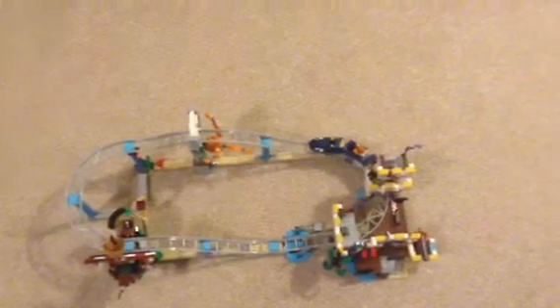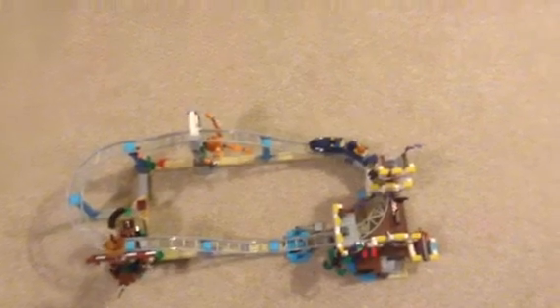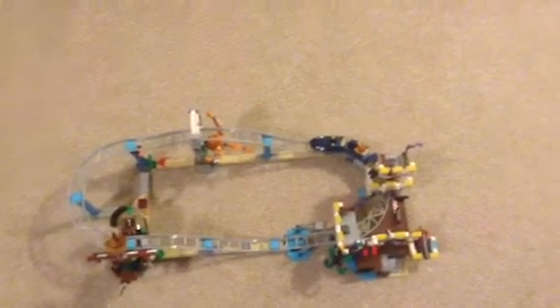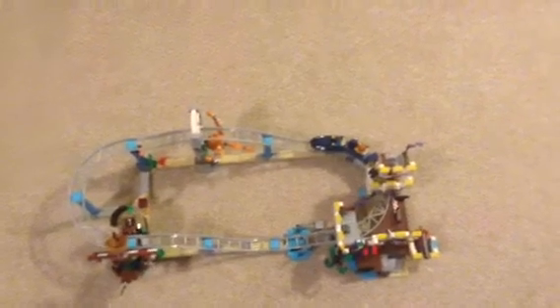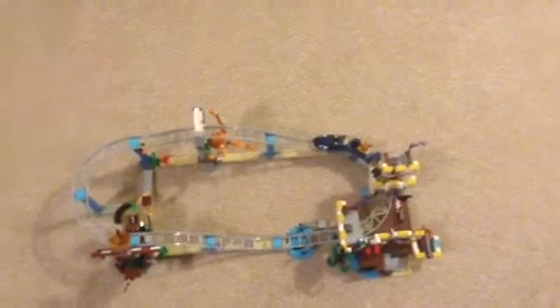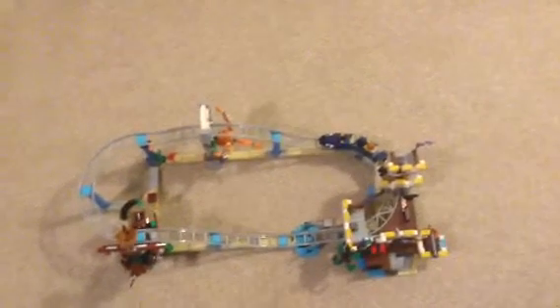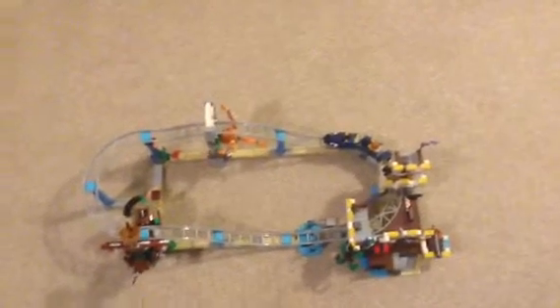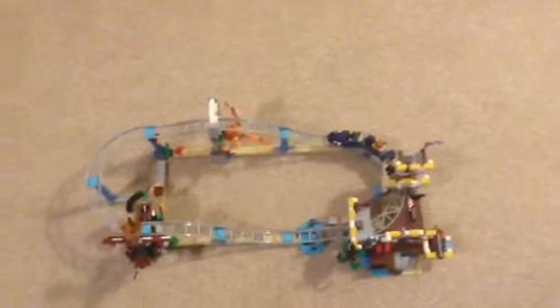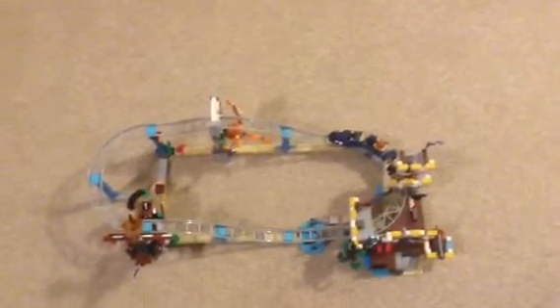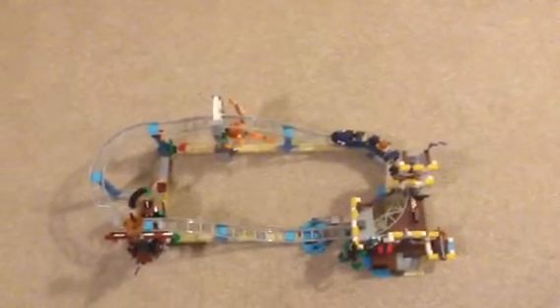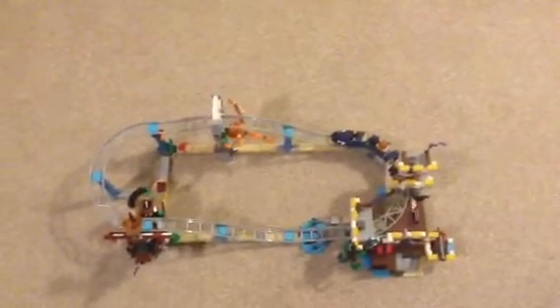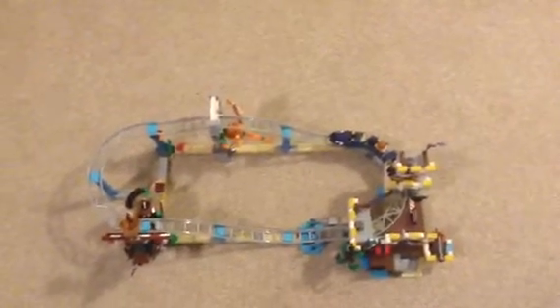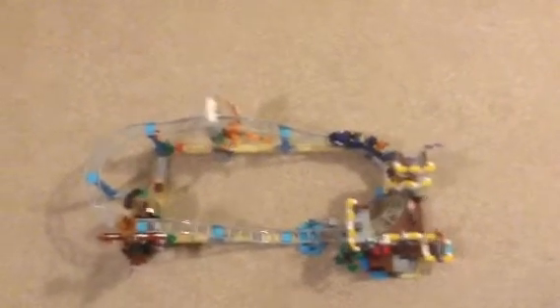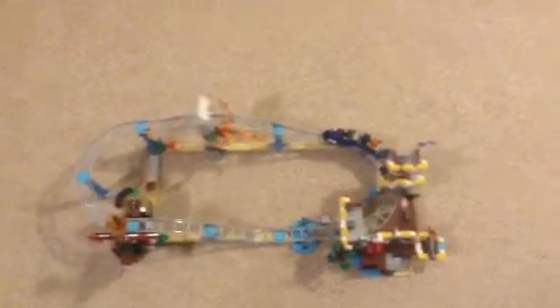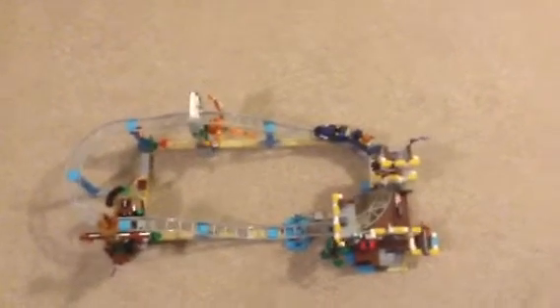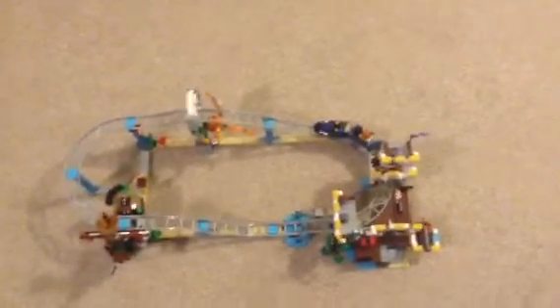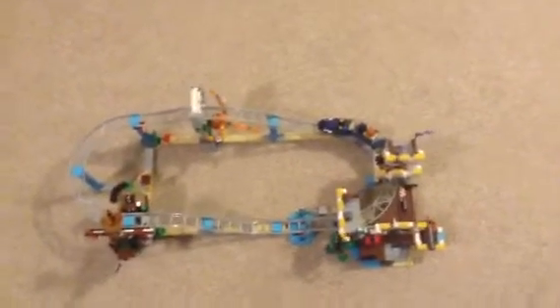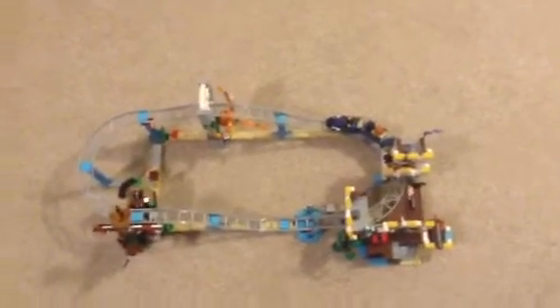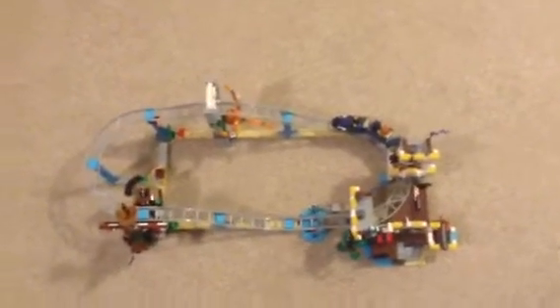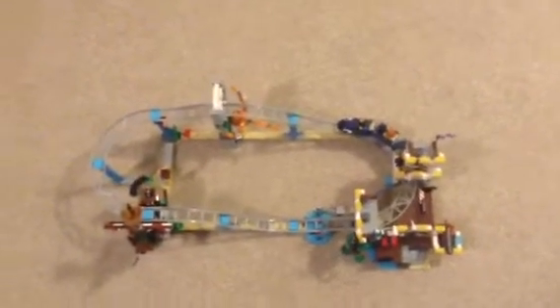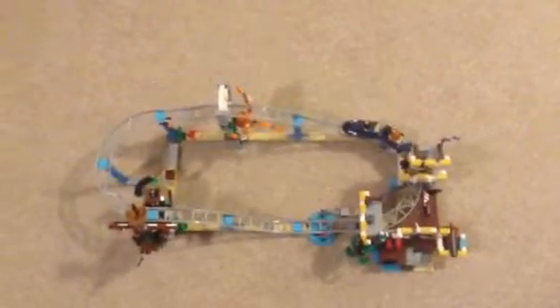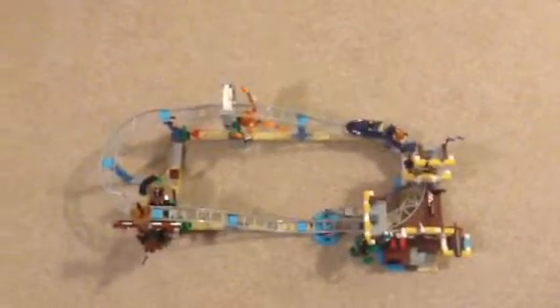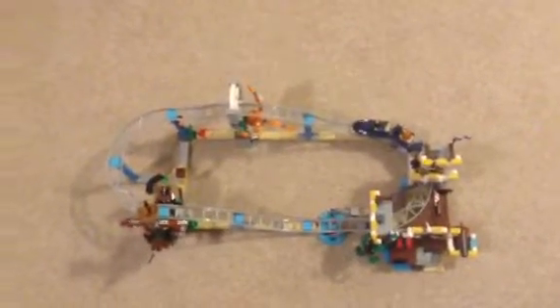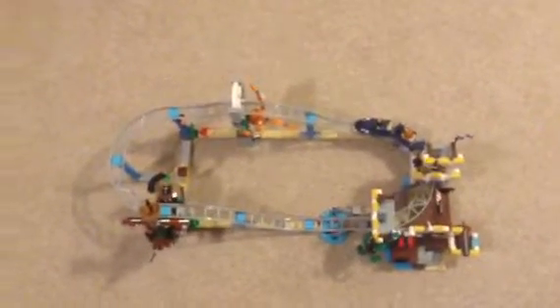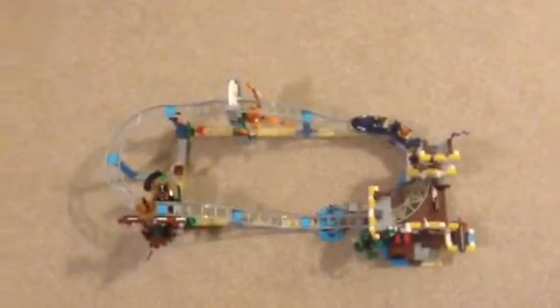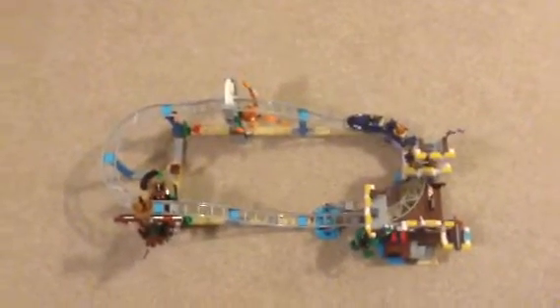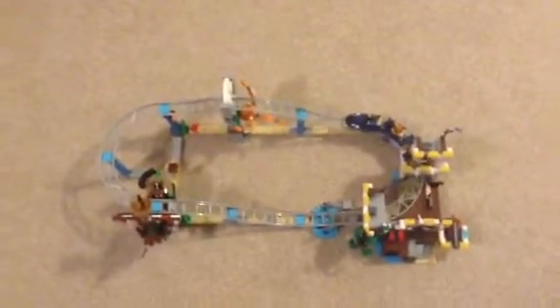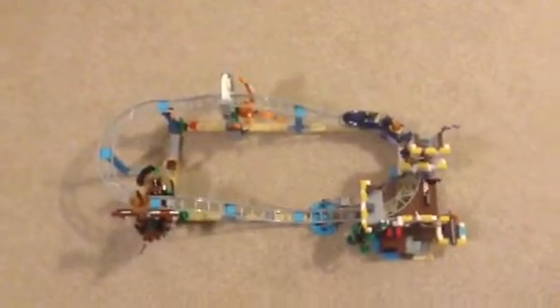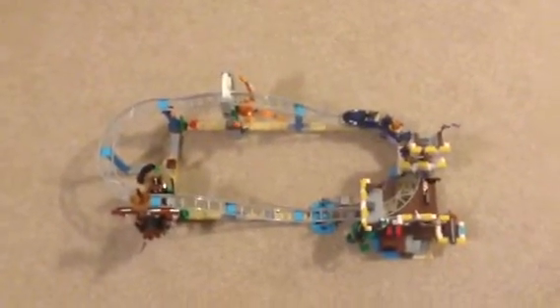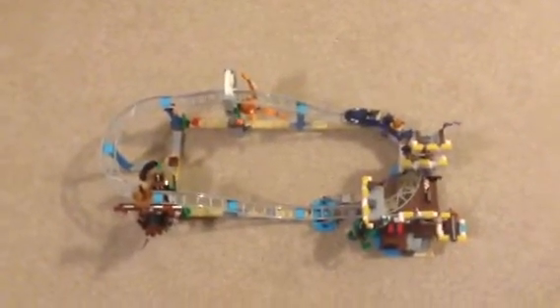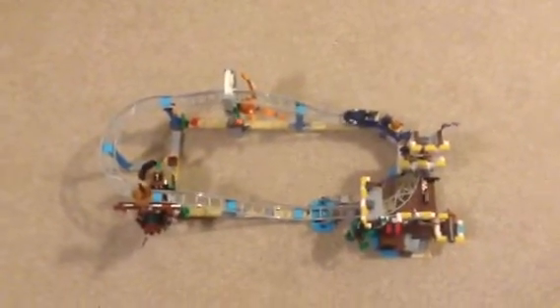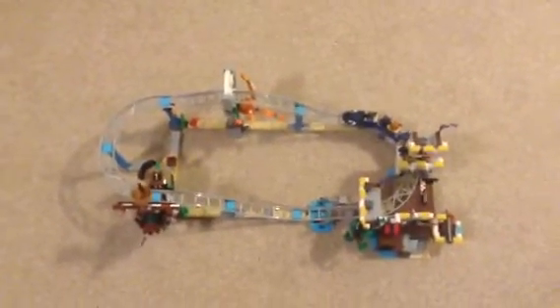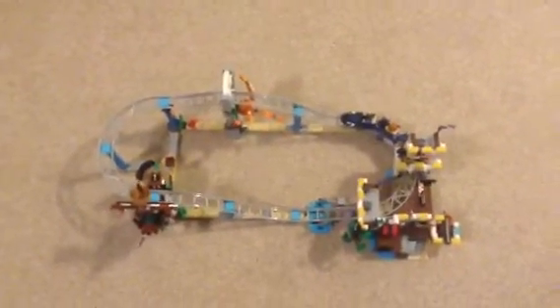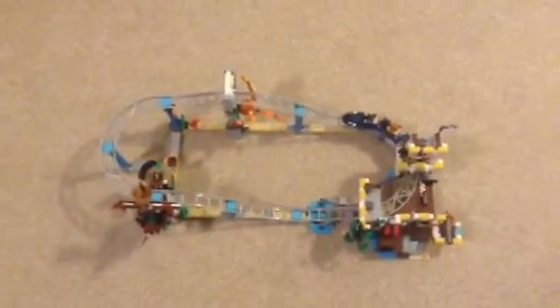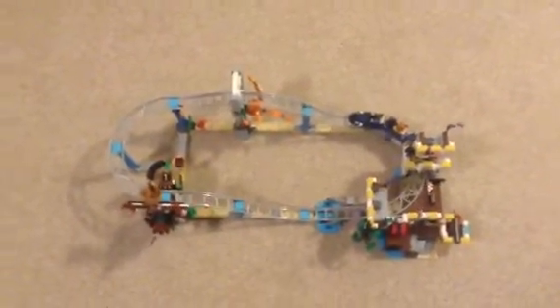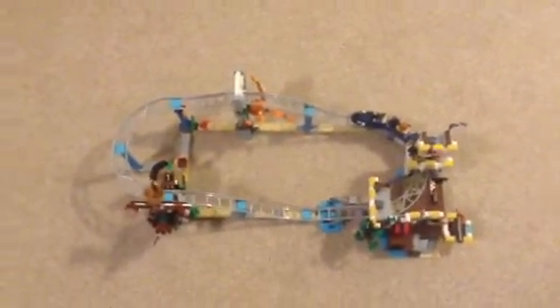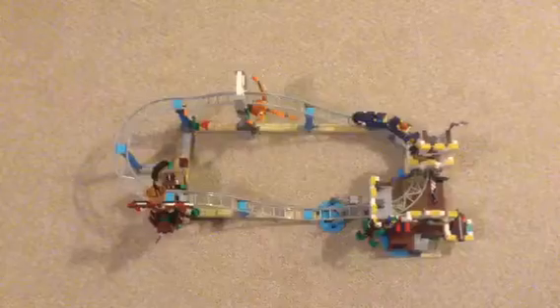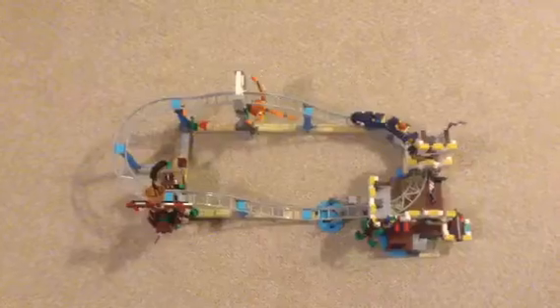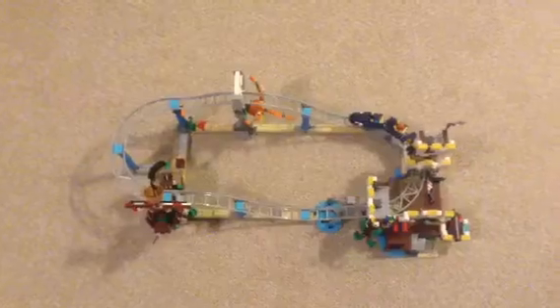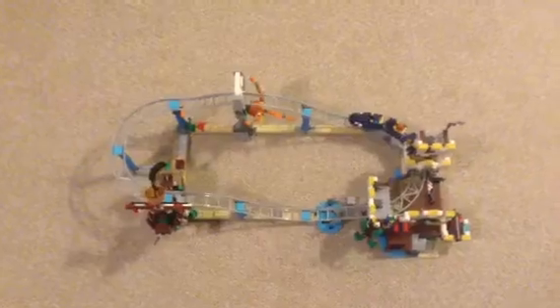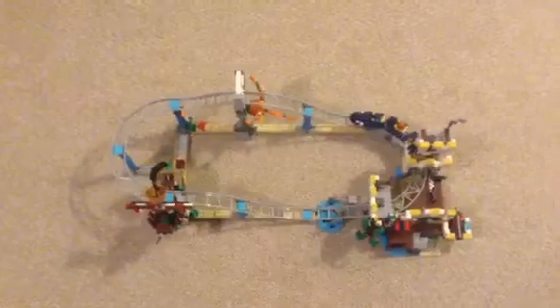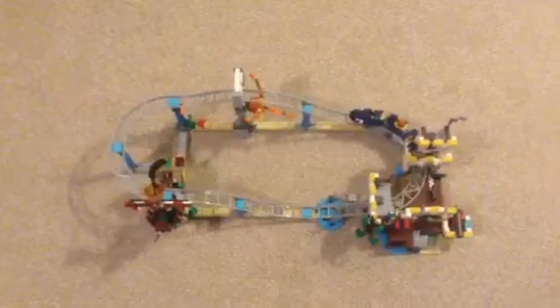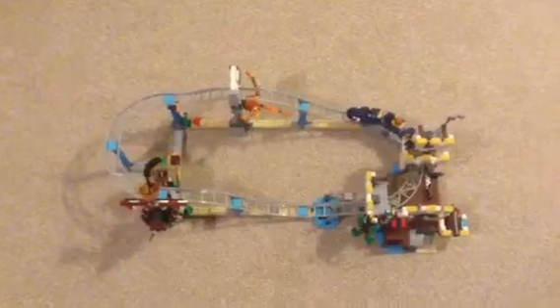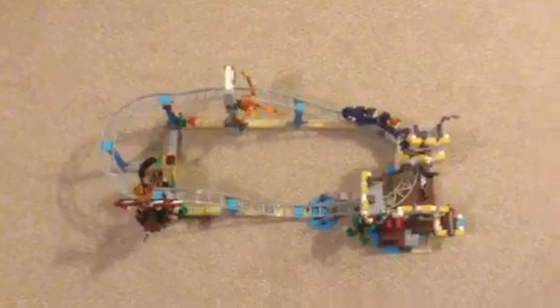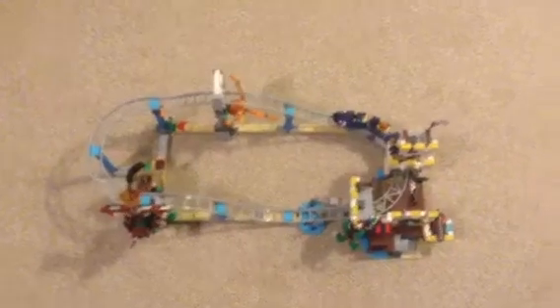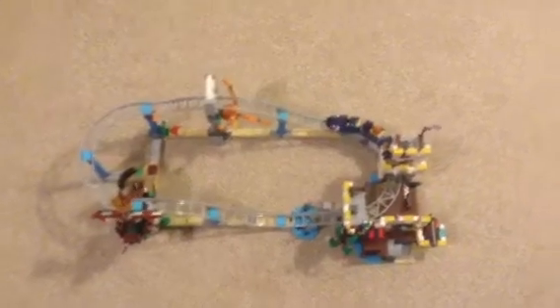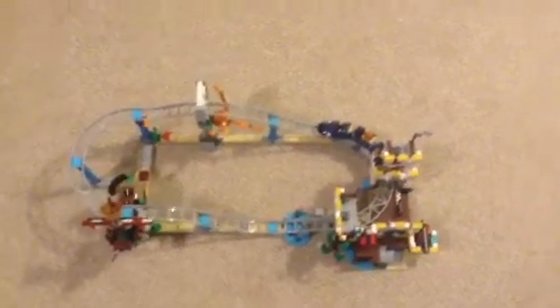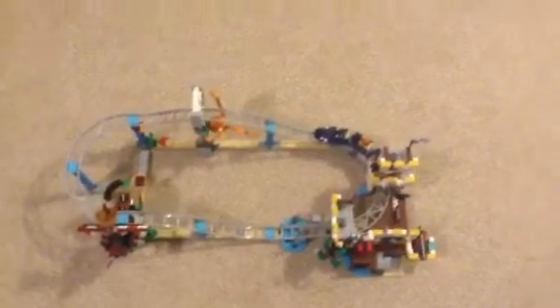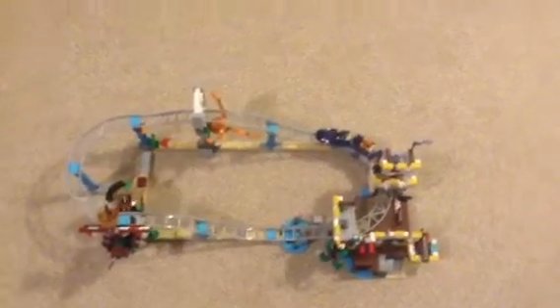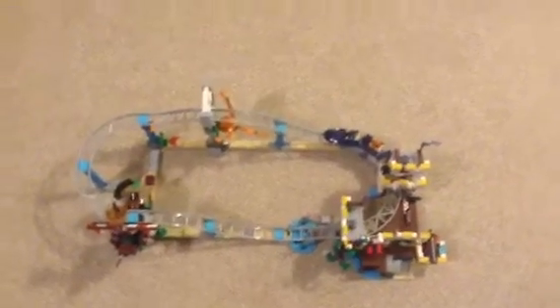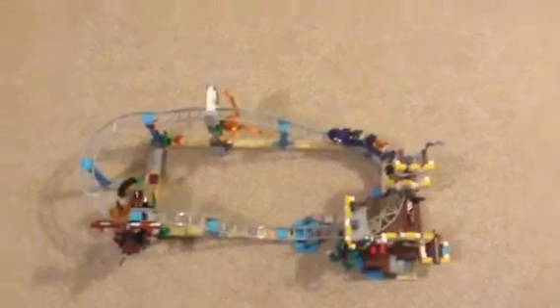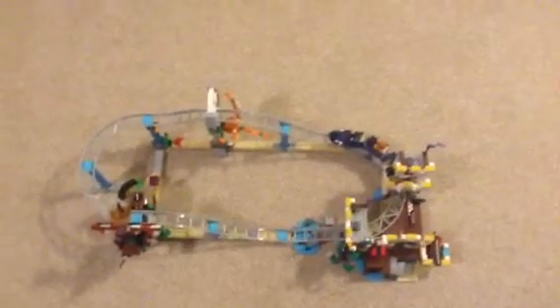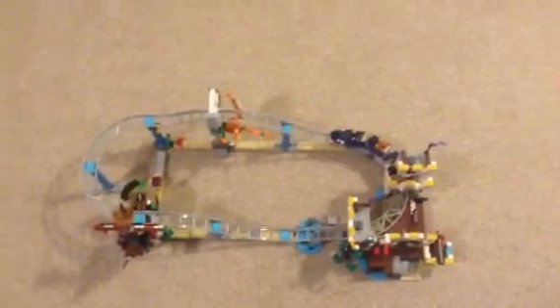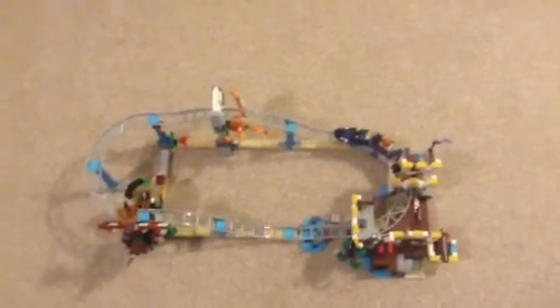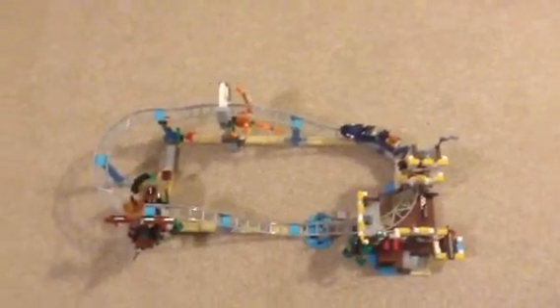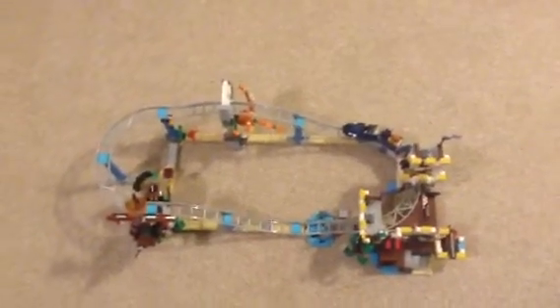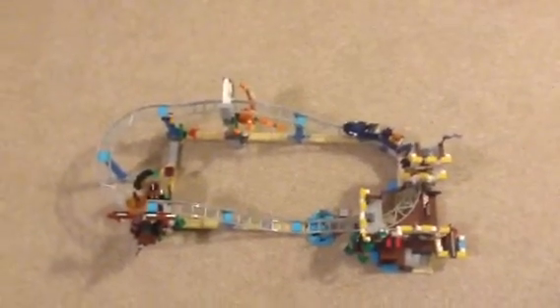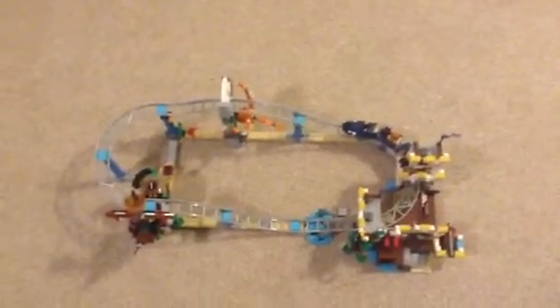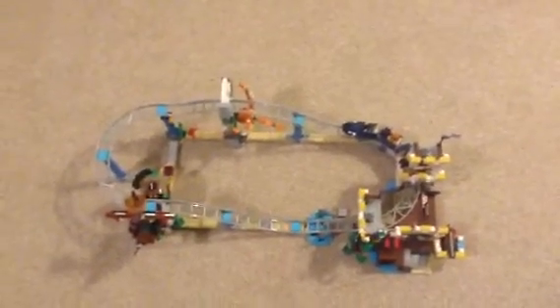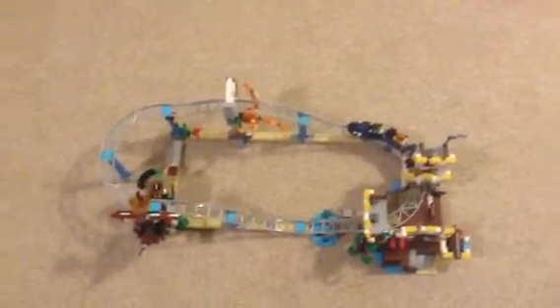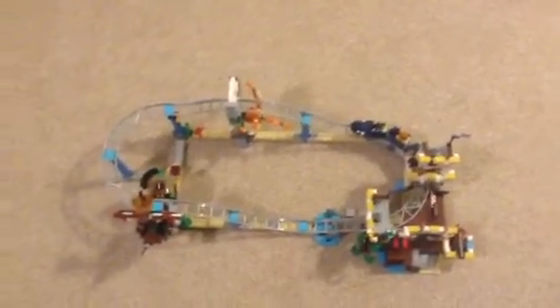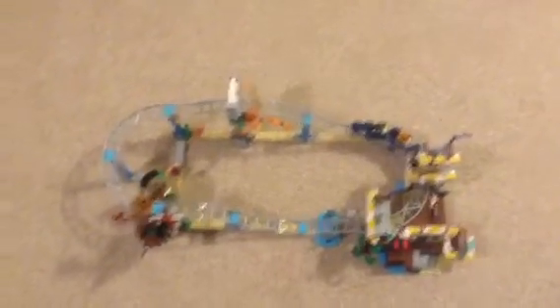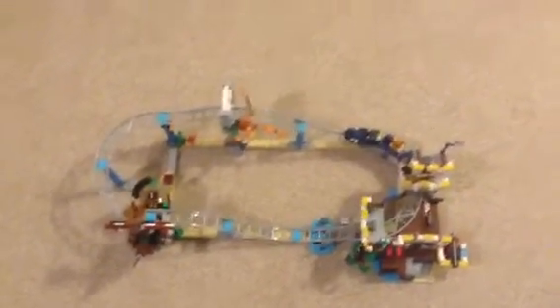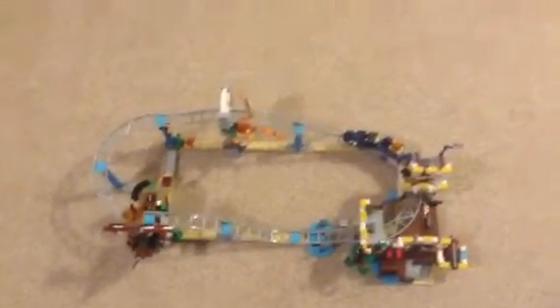Hey guys, this is NBA Pro and I'm going to be showing you about my Lego Pirate Roller Coaster.